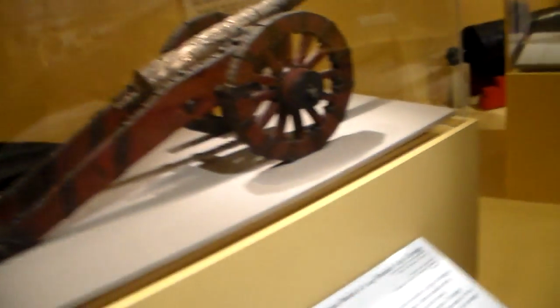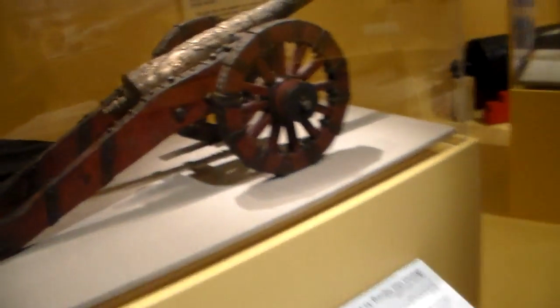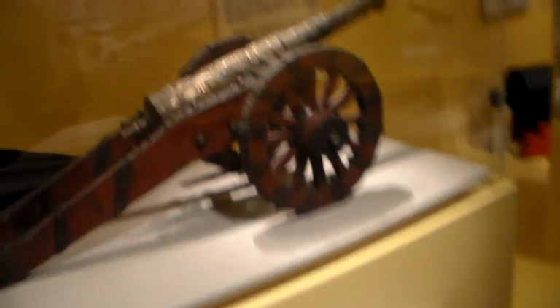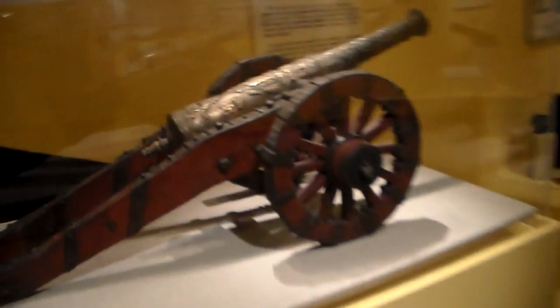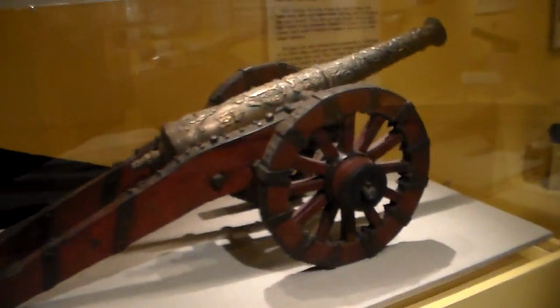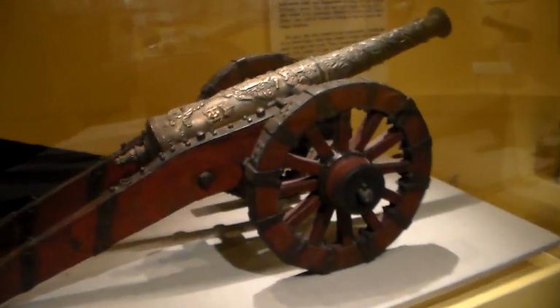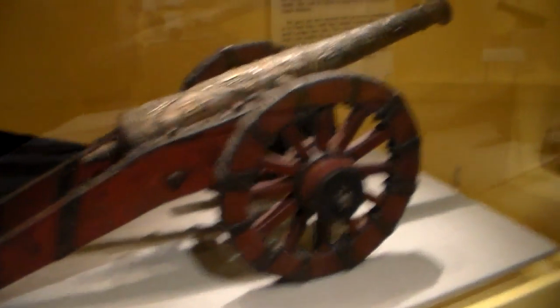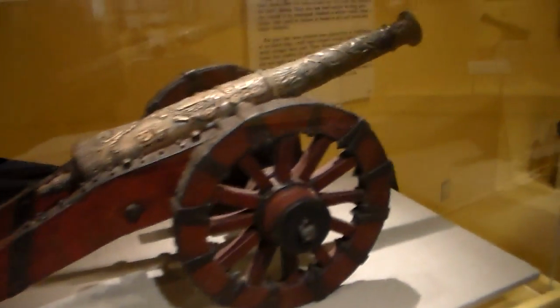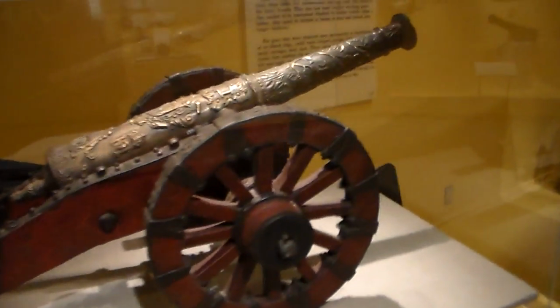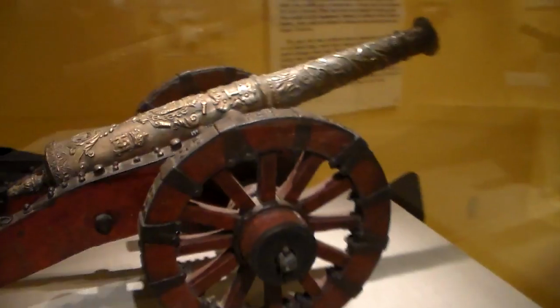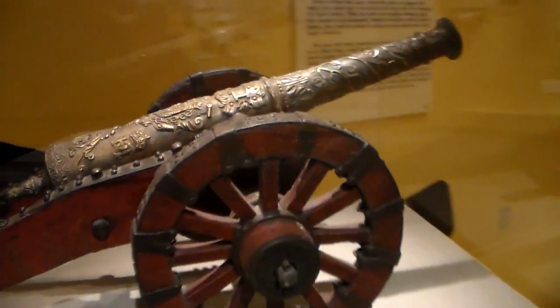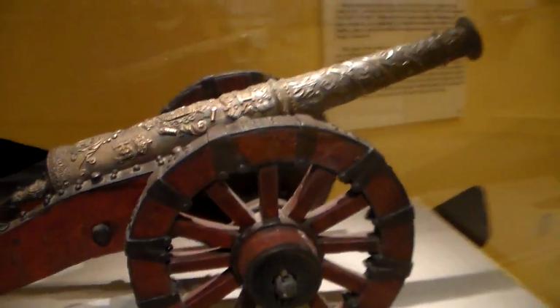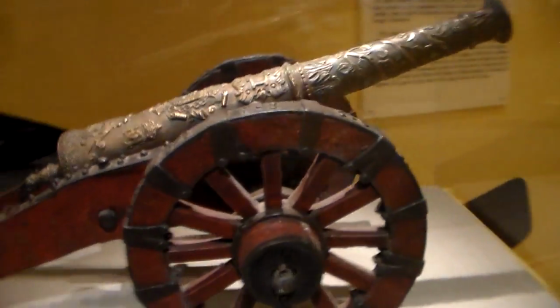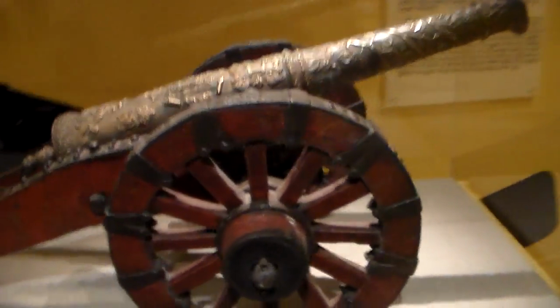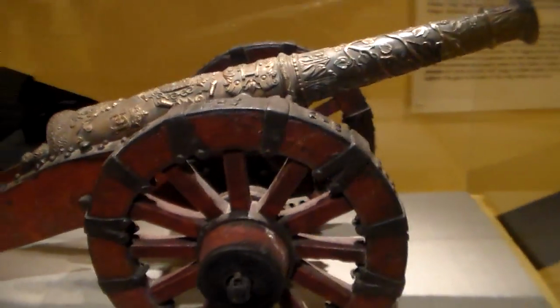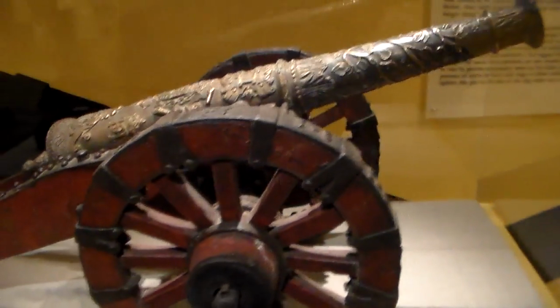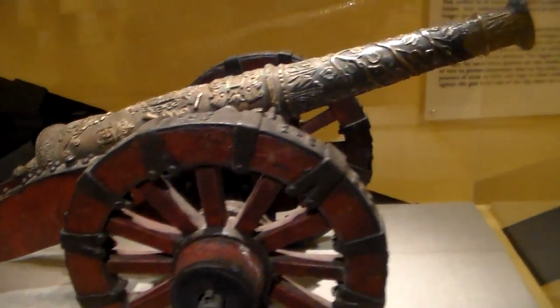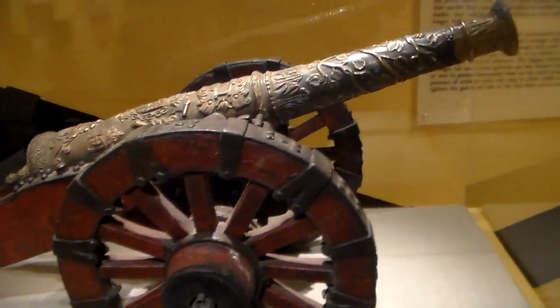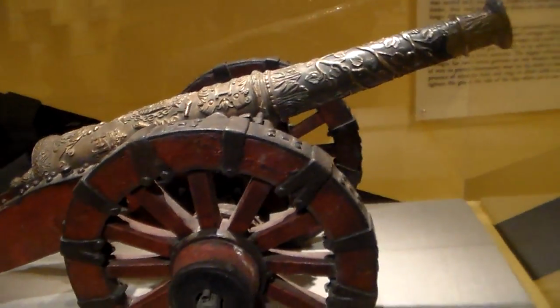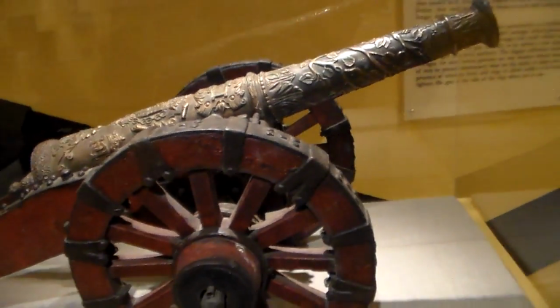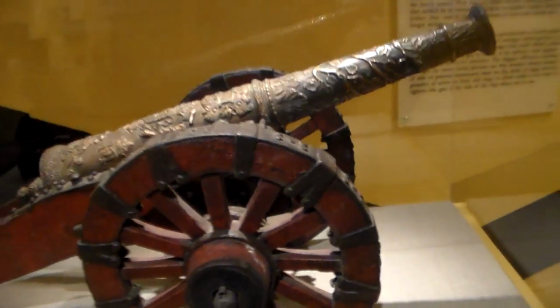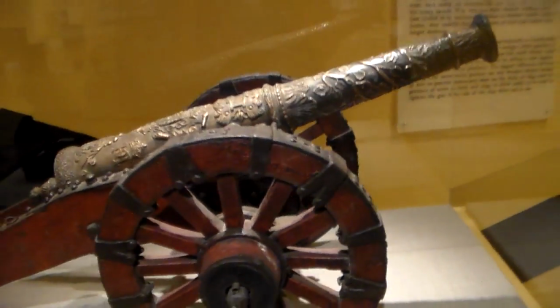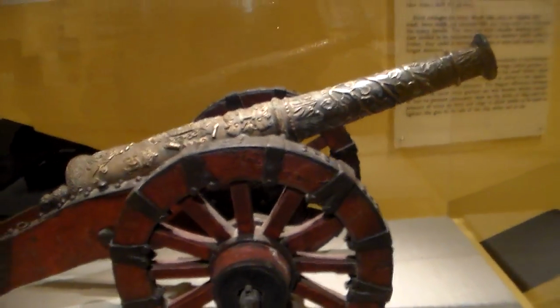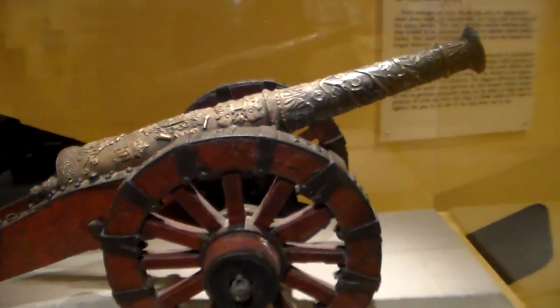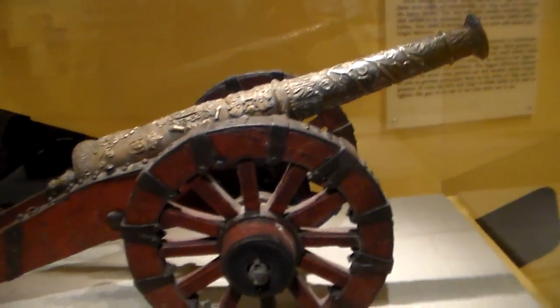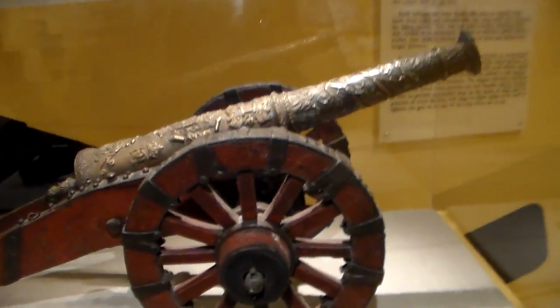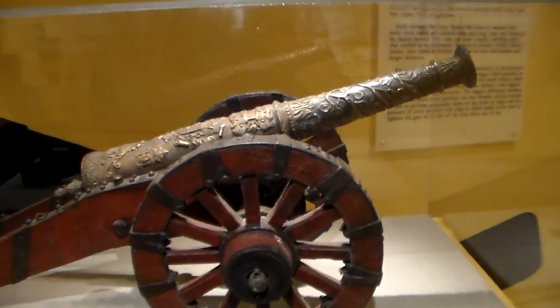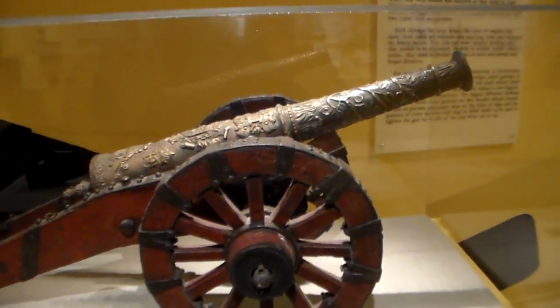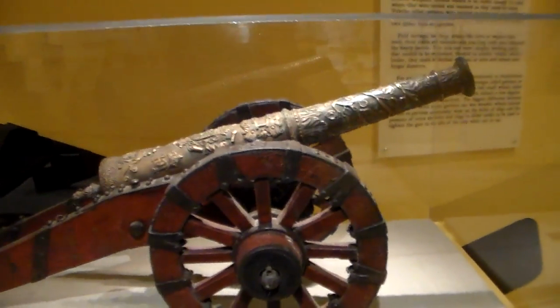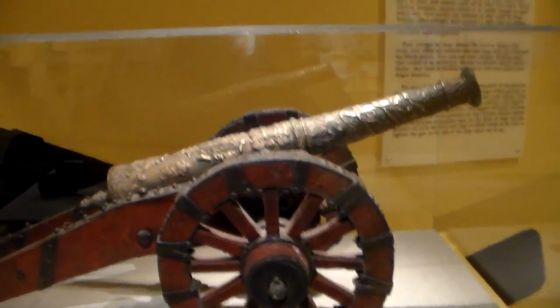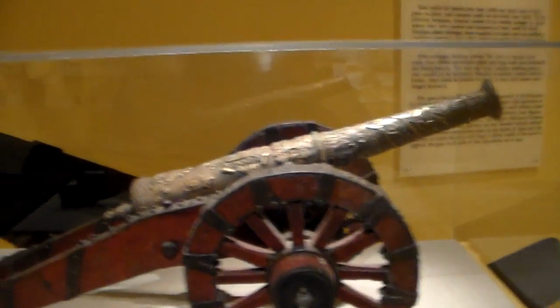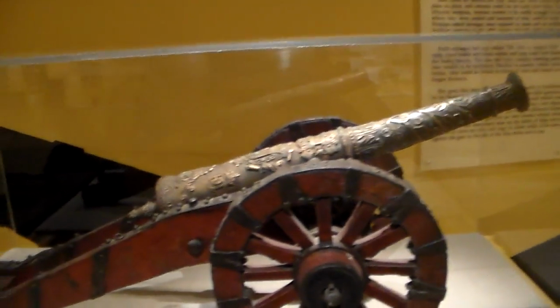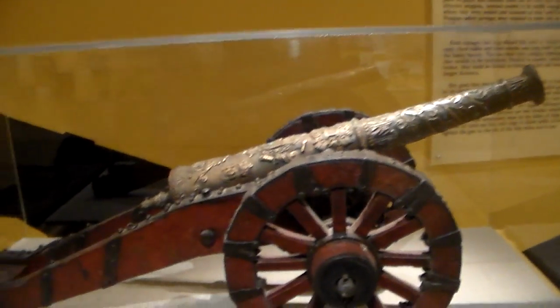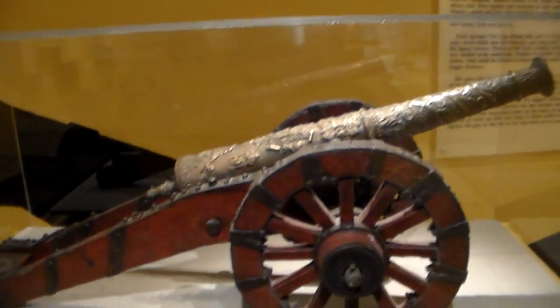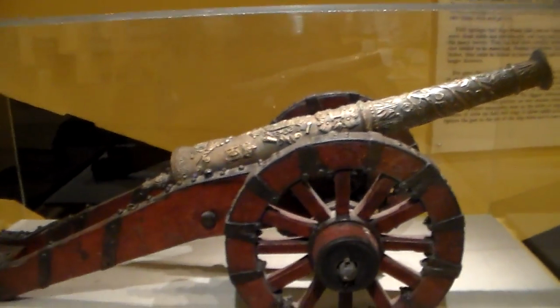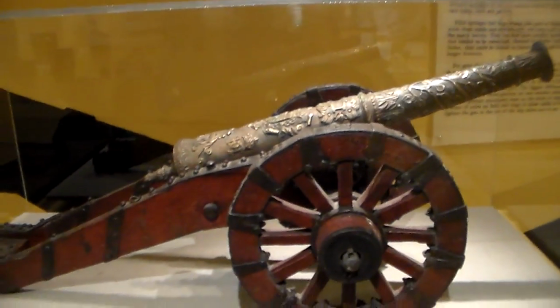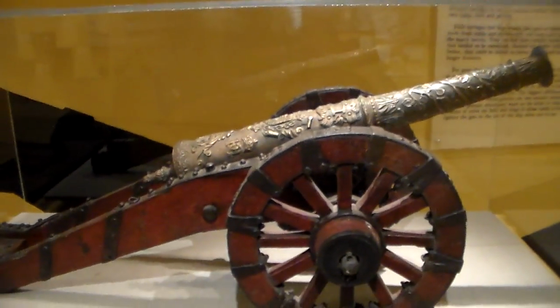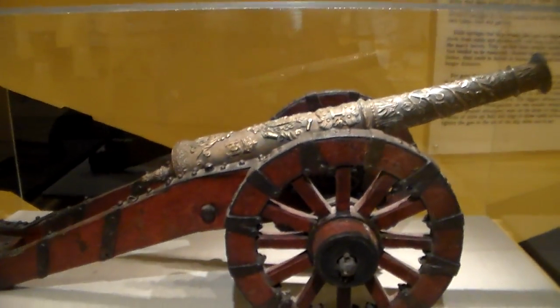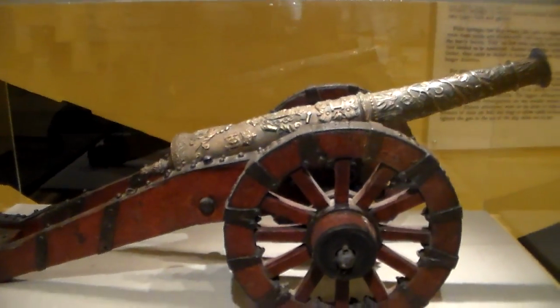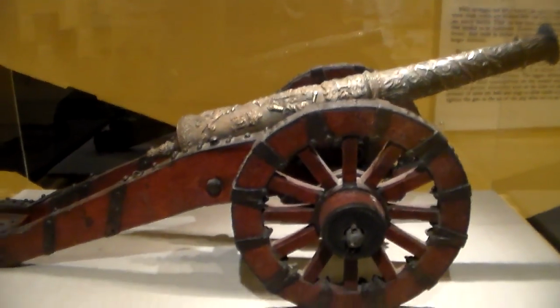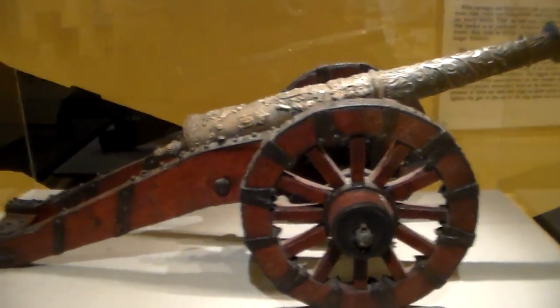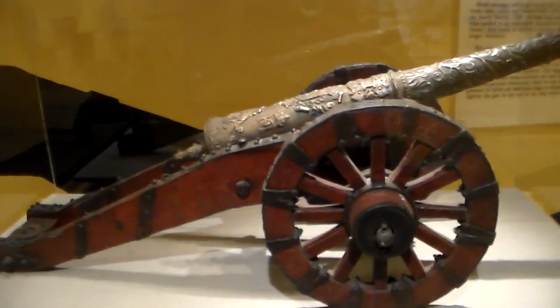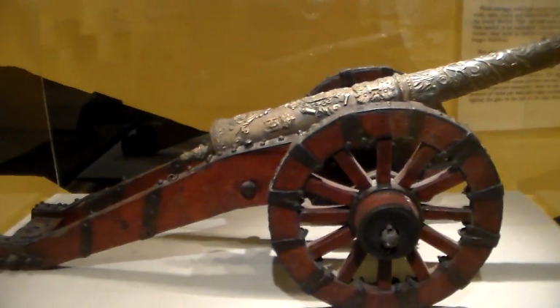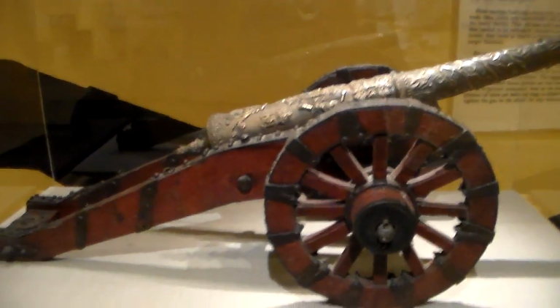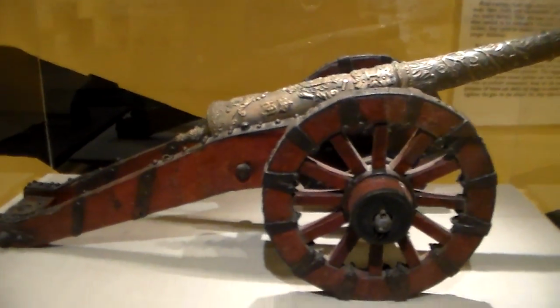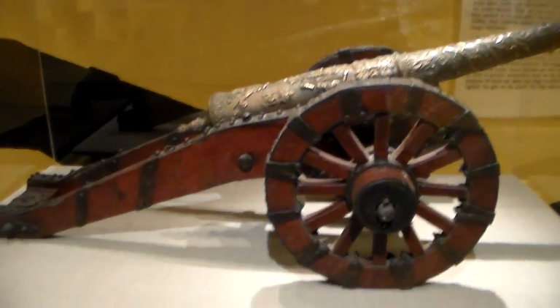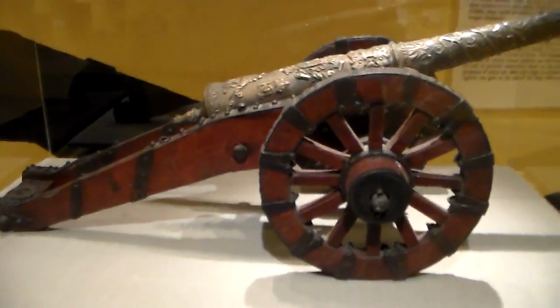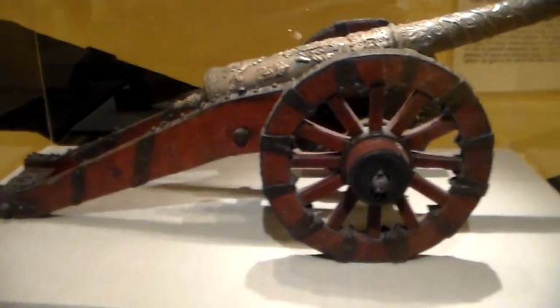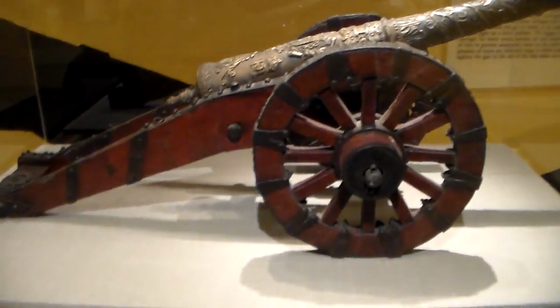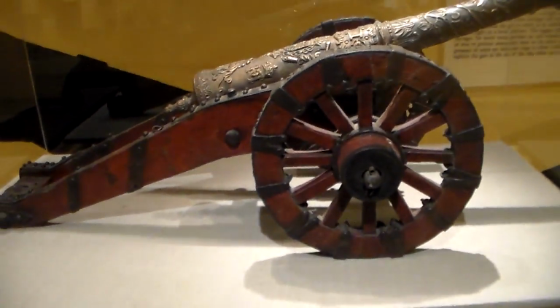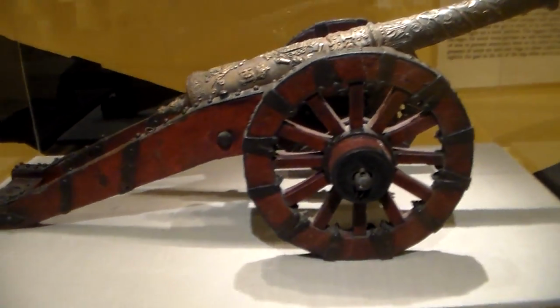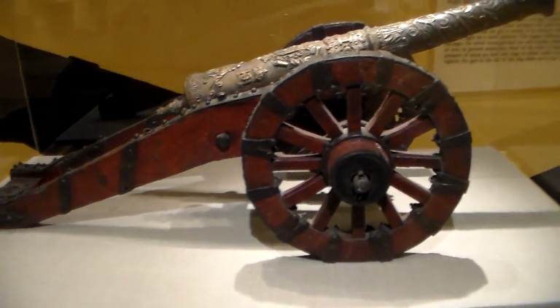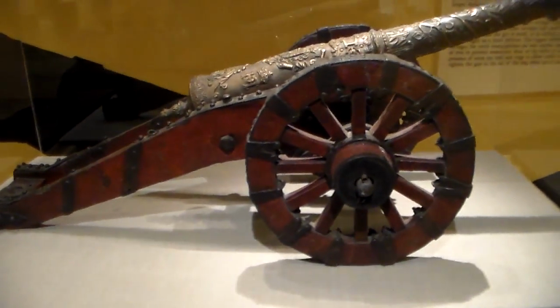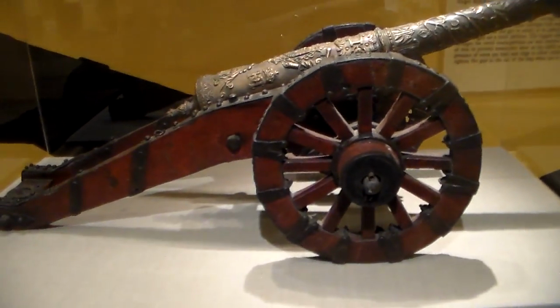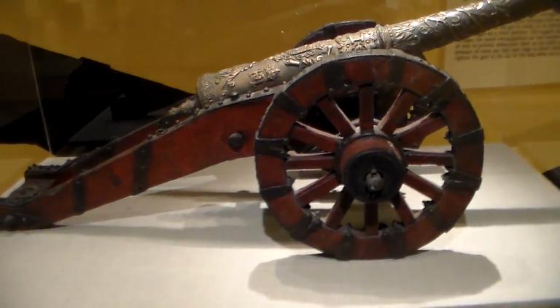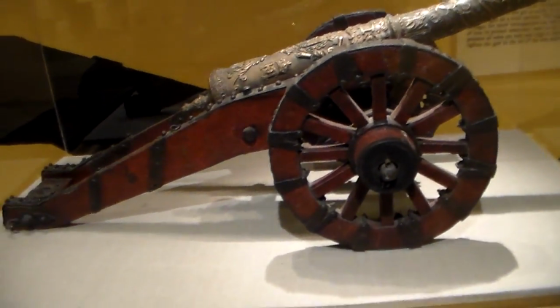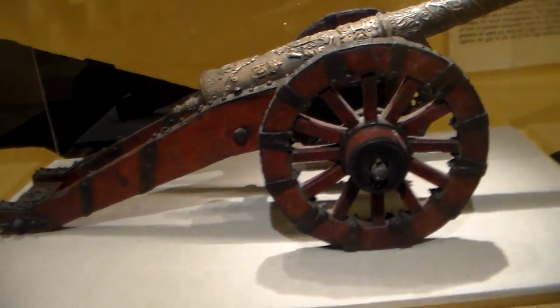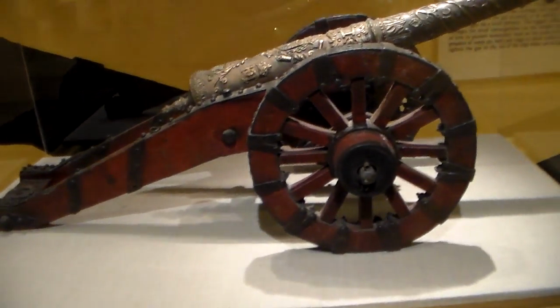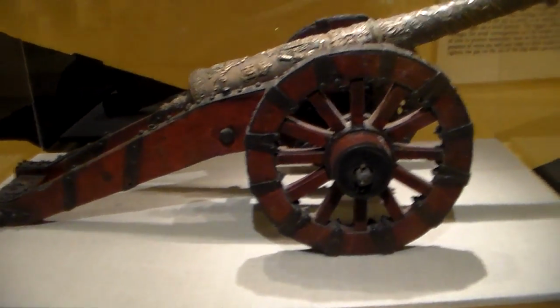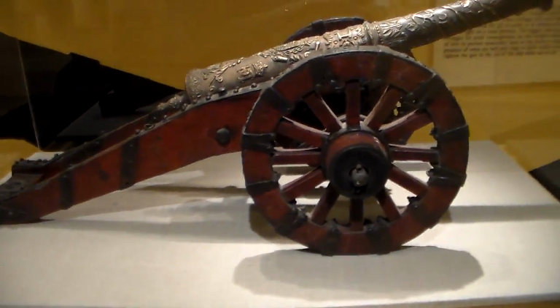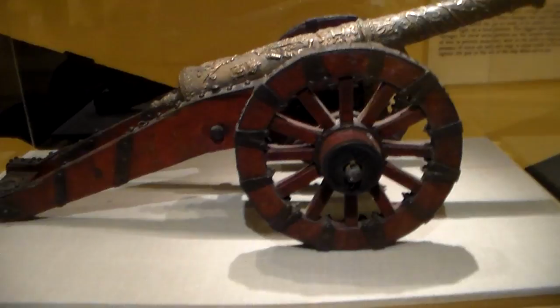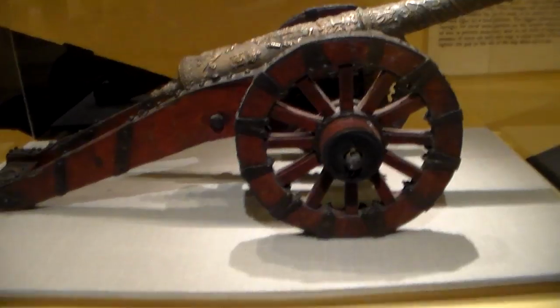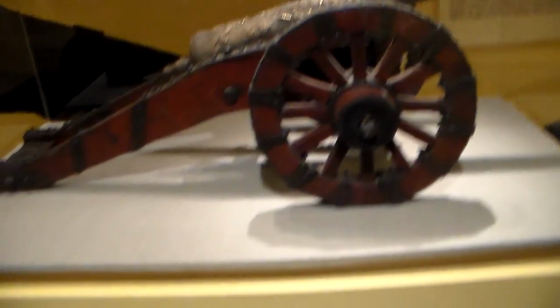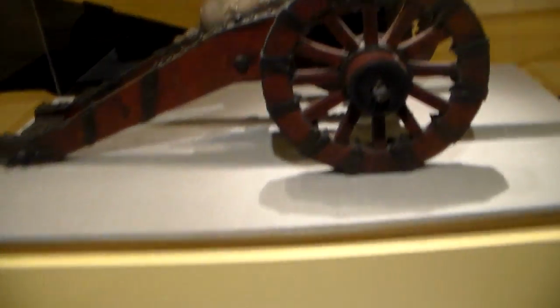The scale model of a 24-pound gun carriage. French.